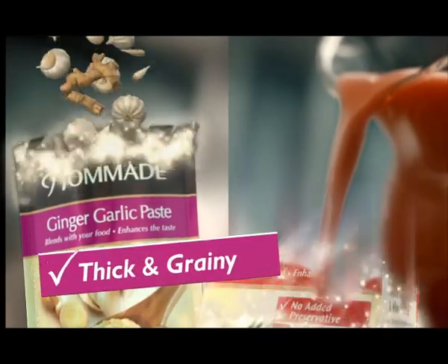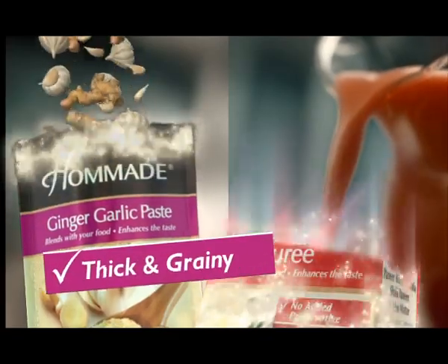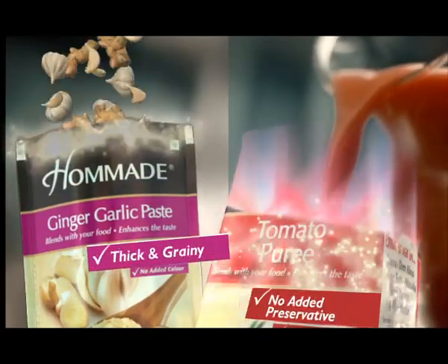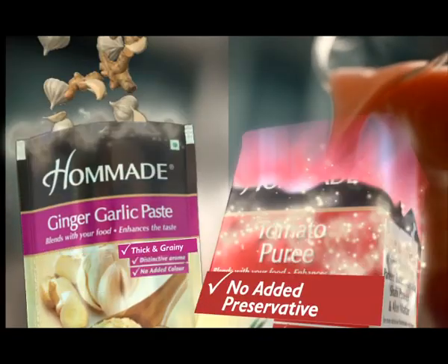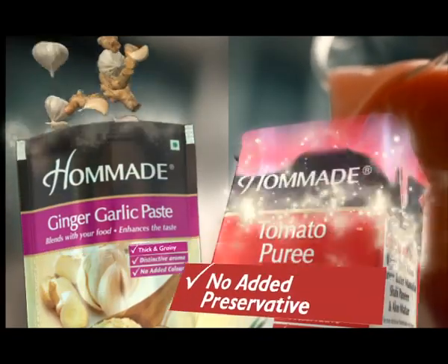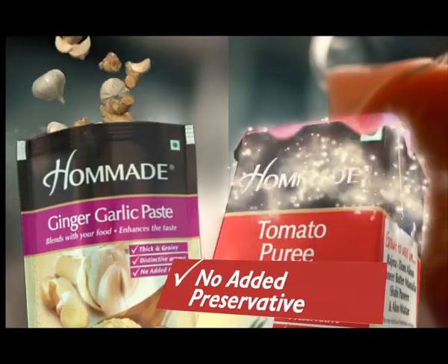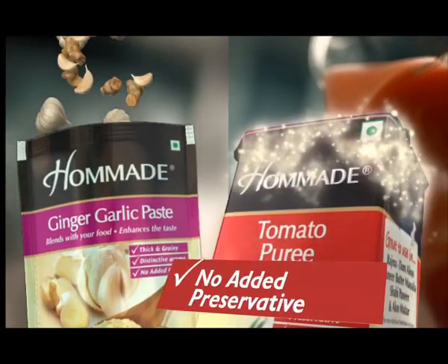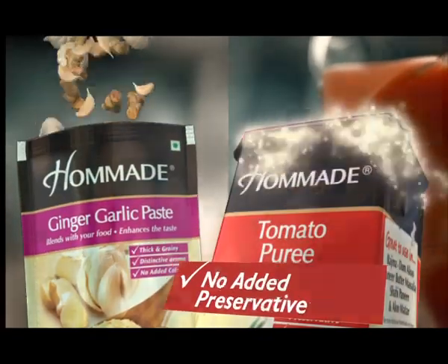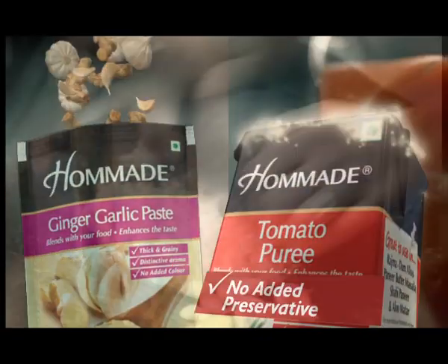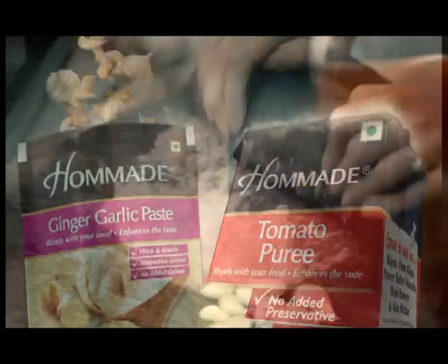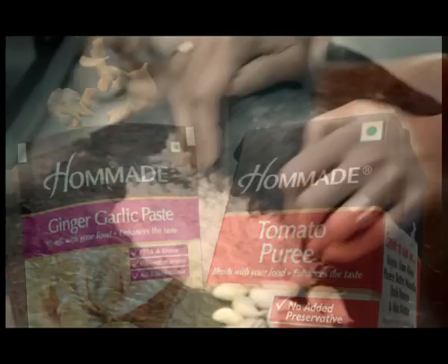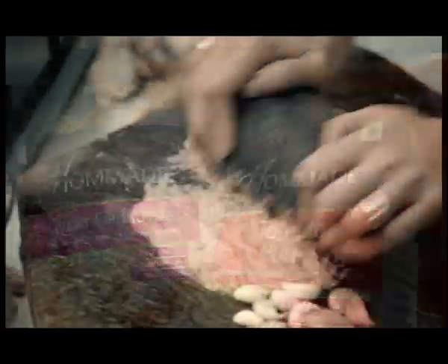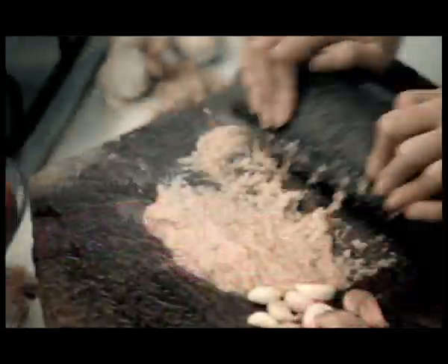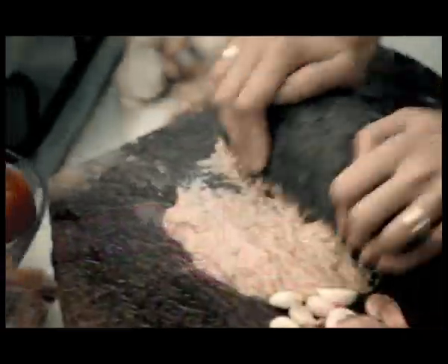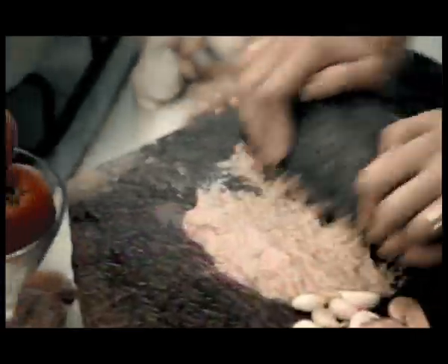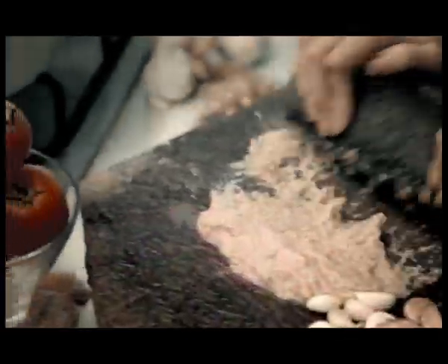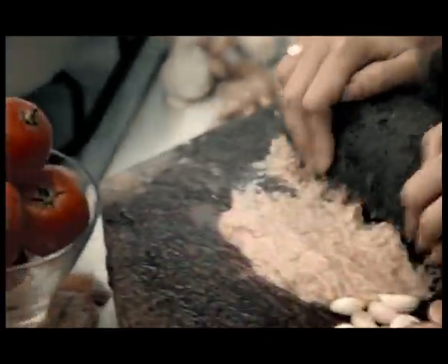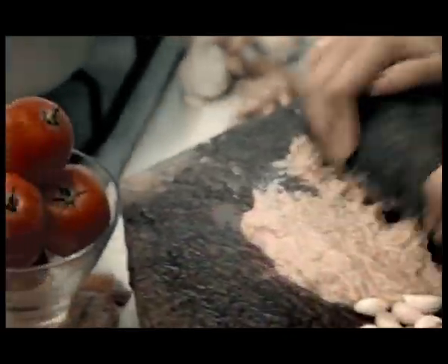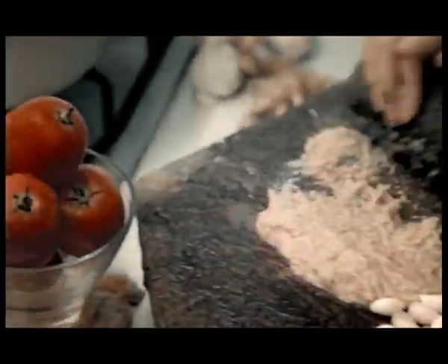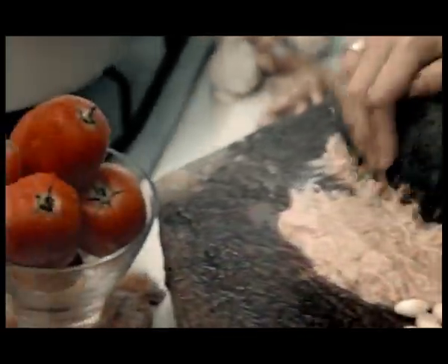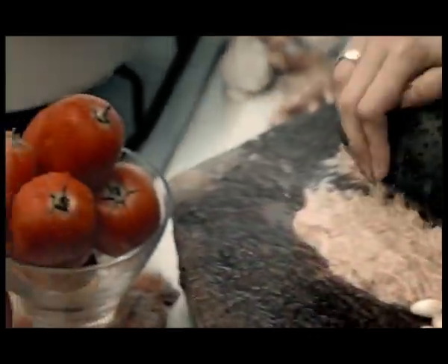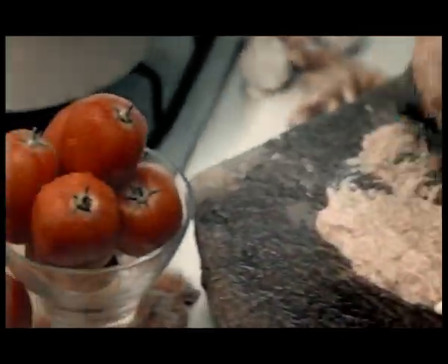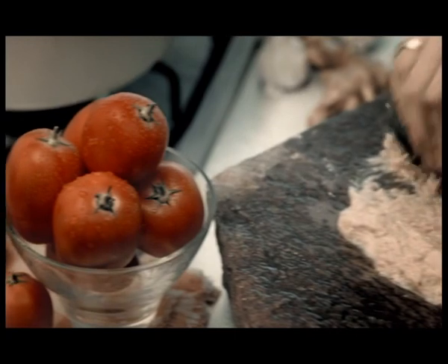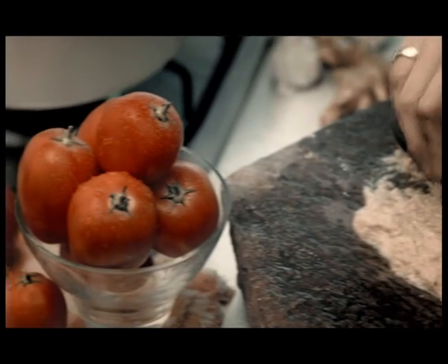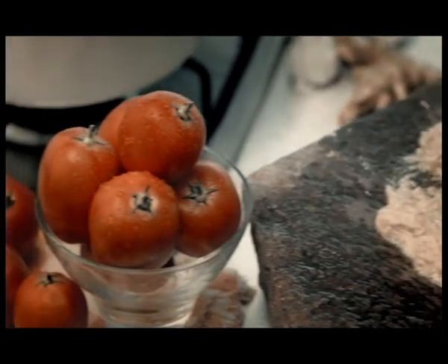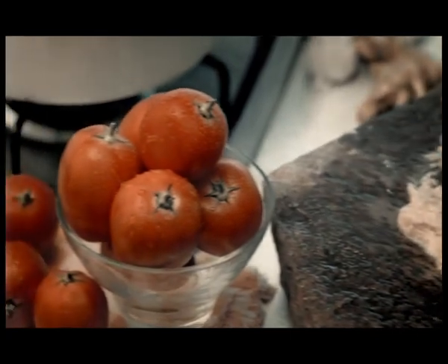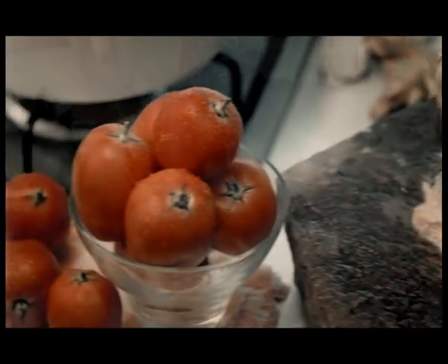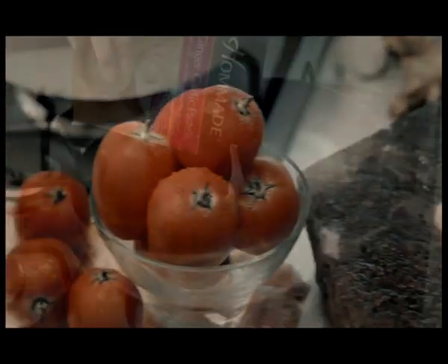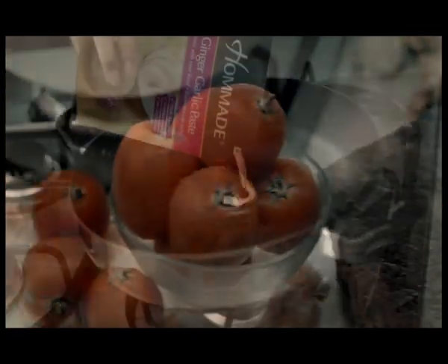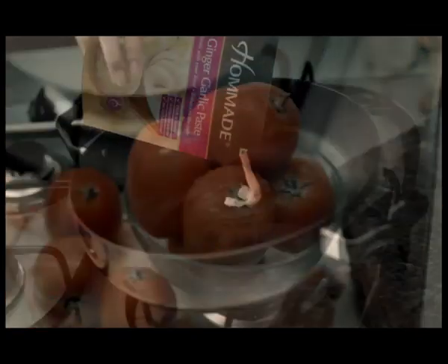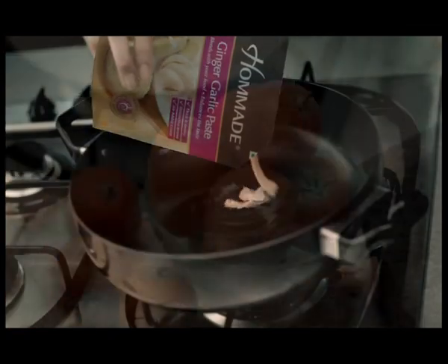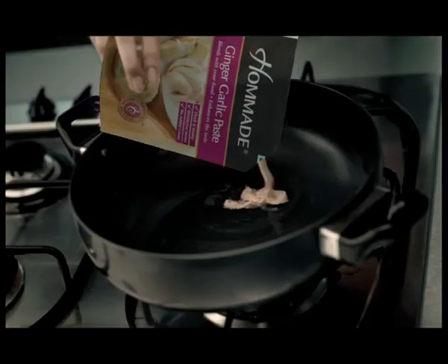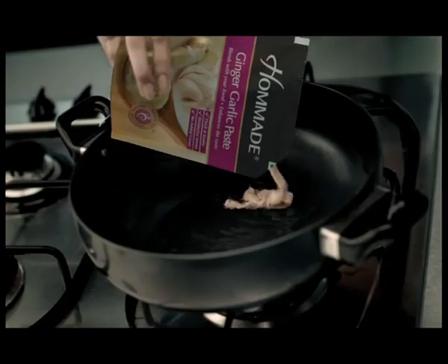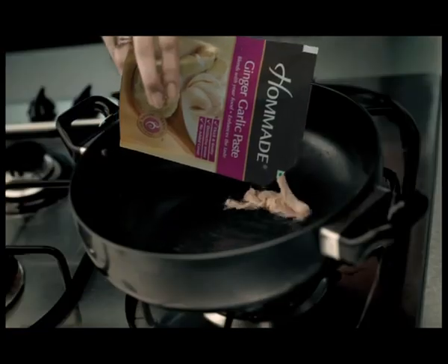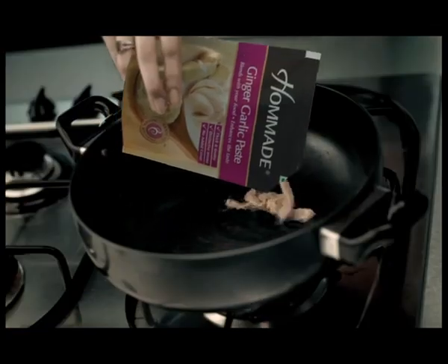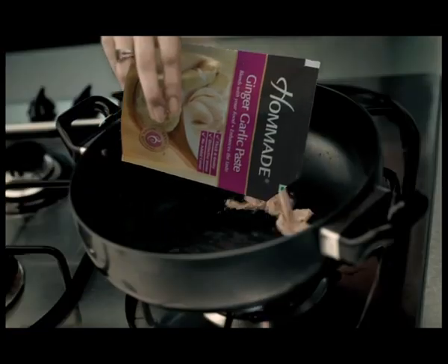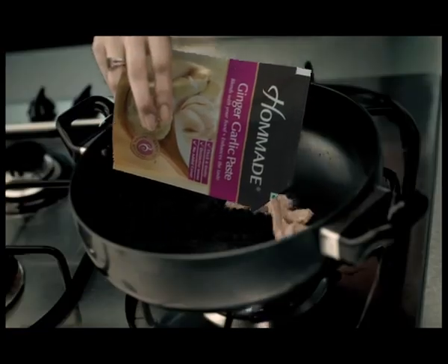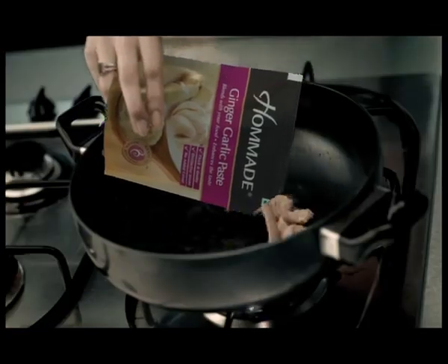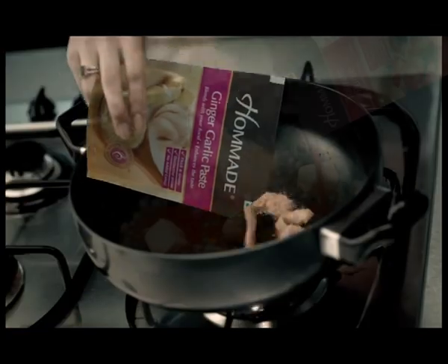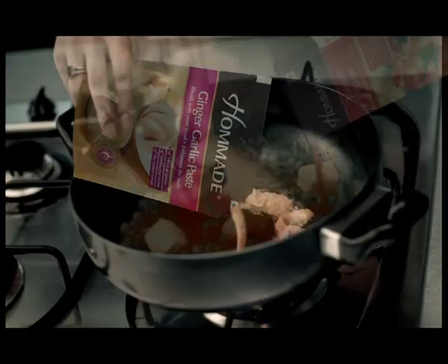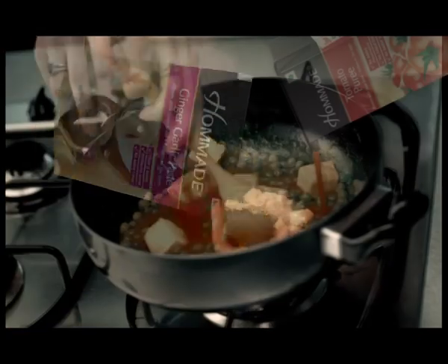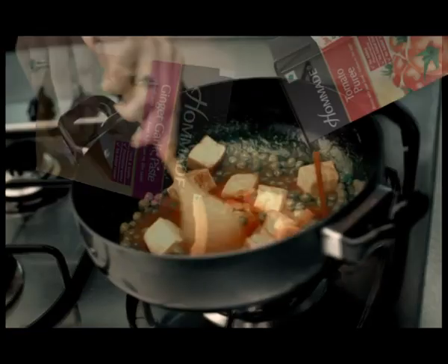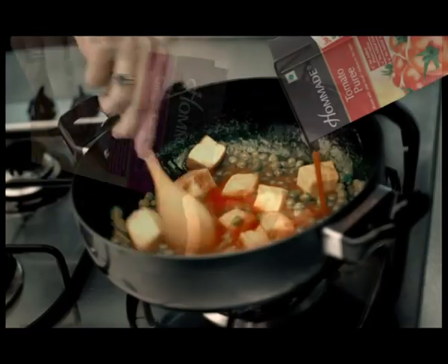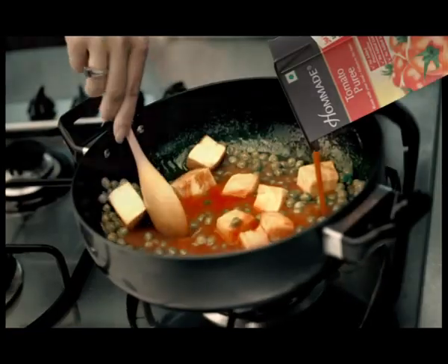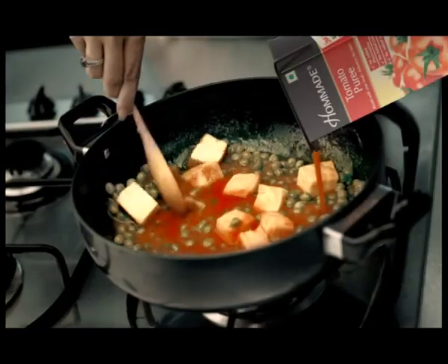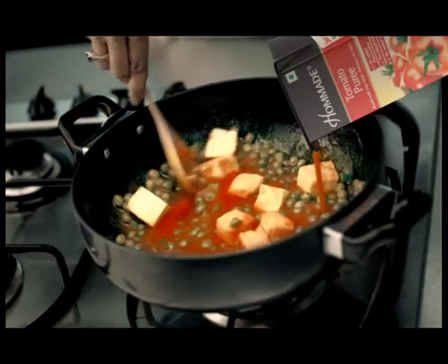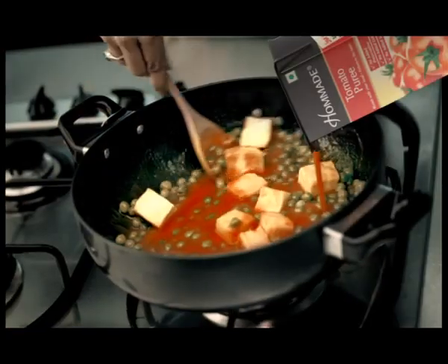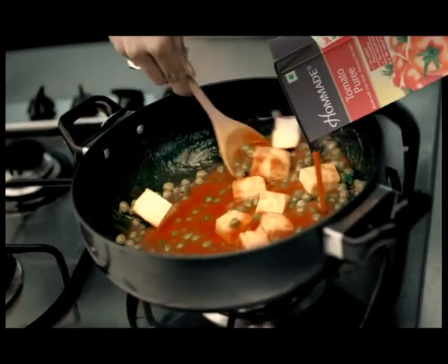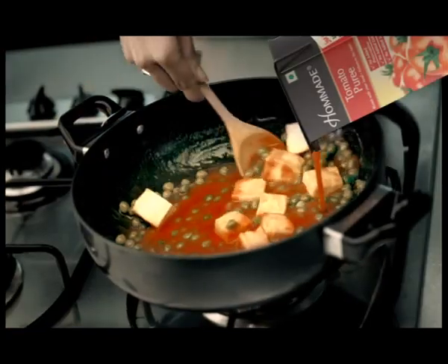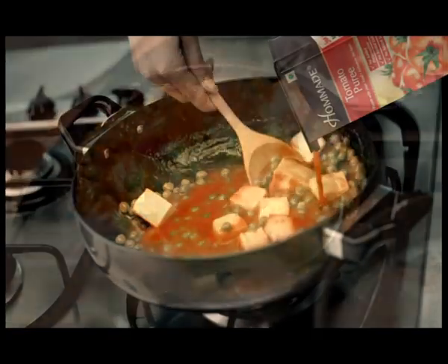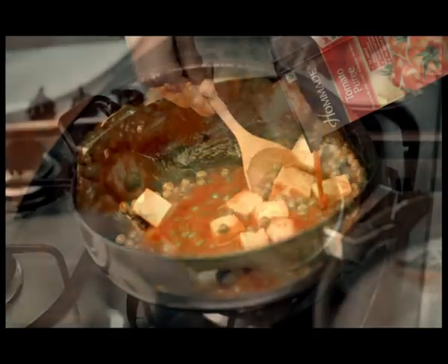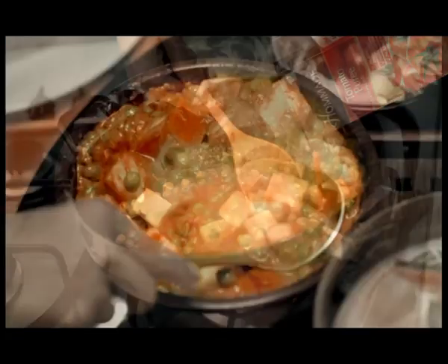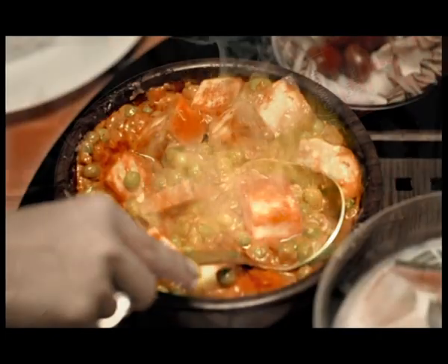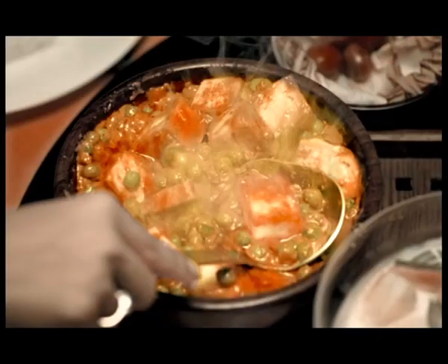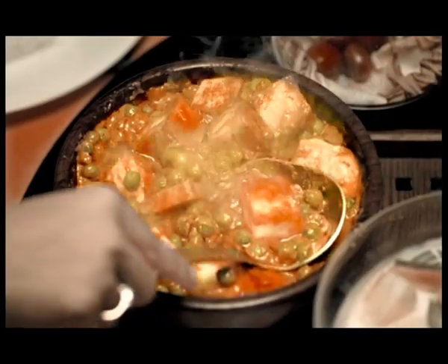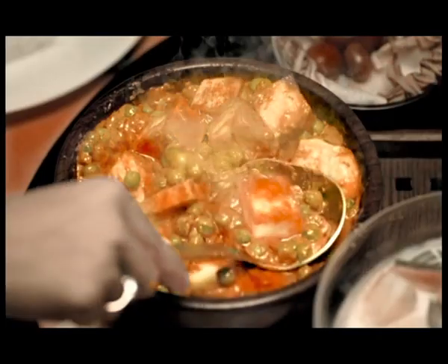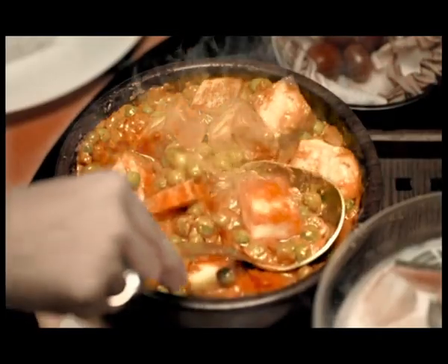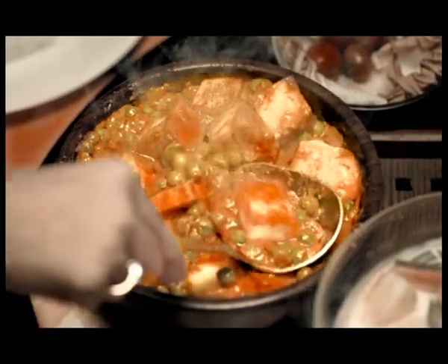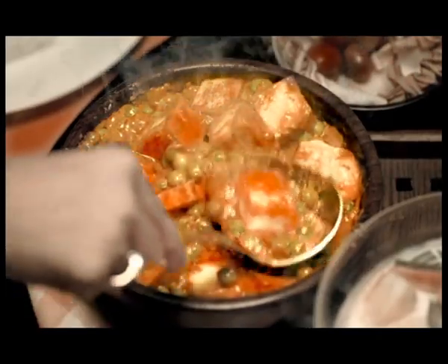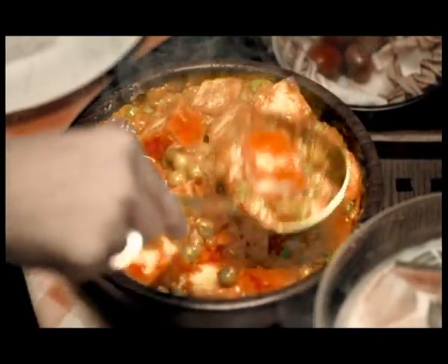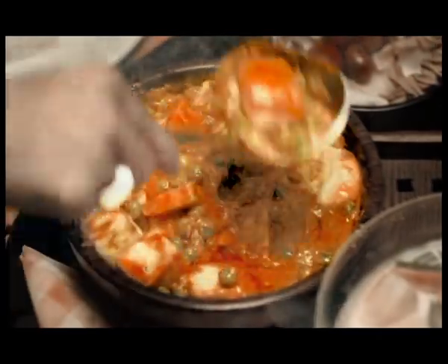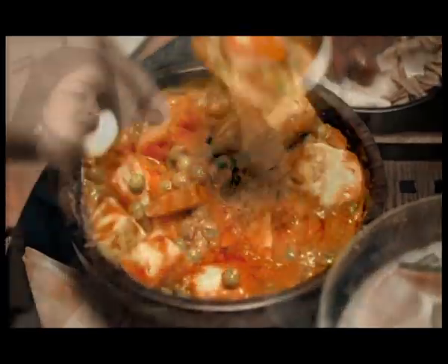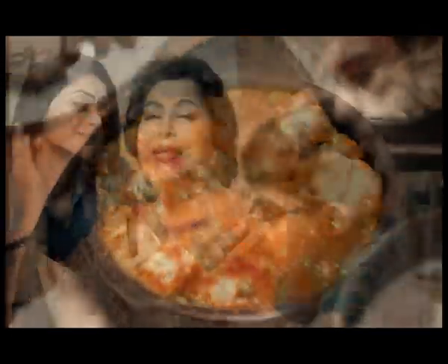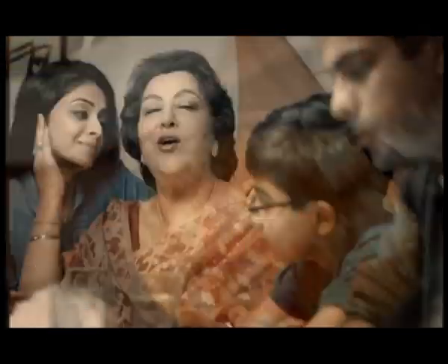Homemade cooking purées and pastes — fresh ingredients are prepared. People are going to eat perfectly. They're going to get the color, thickness, and taste.